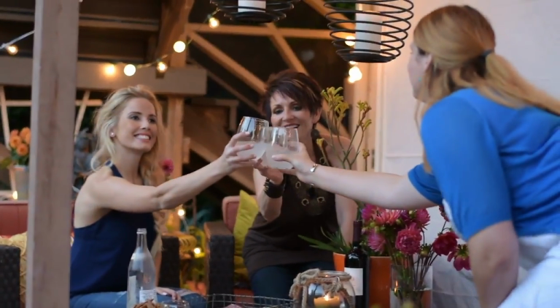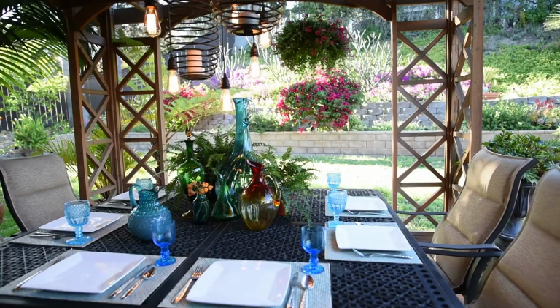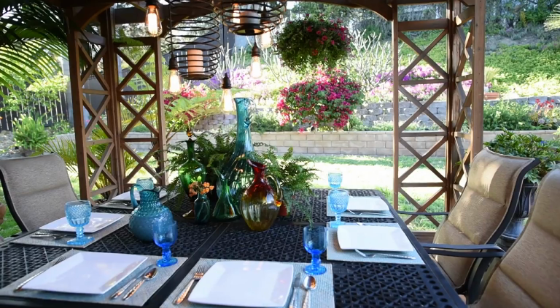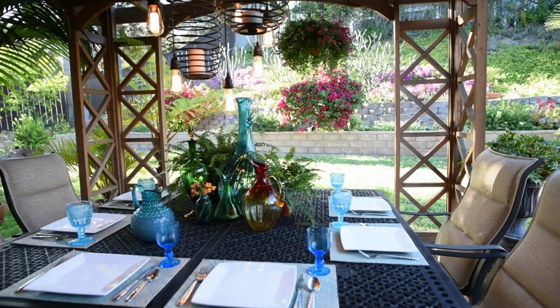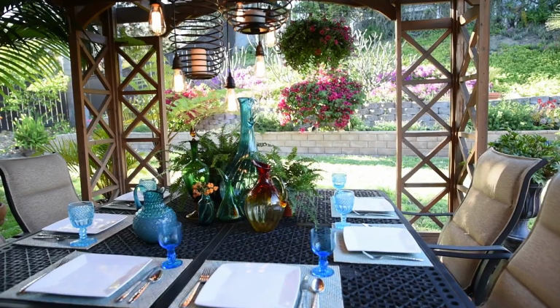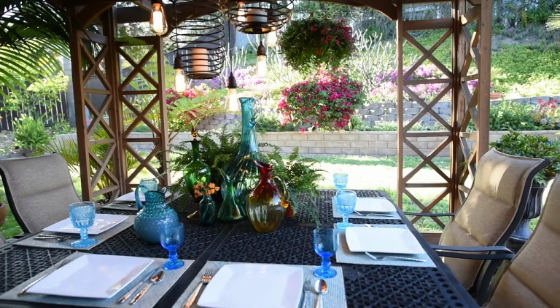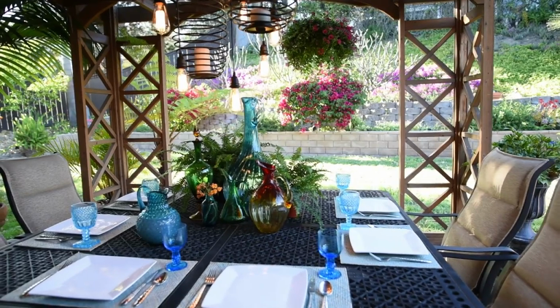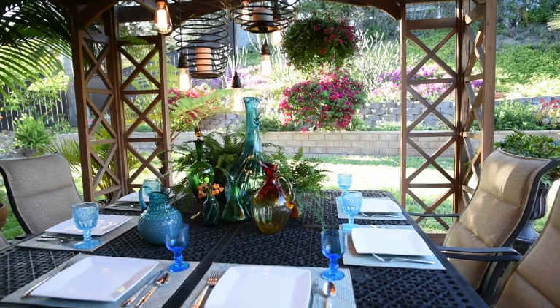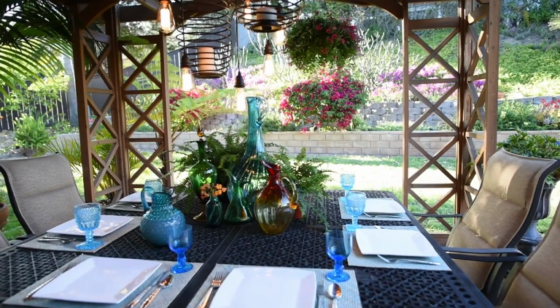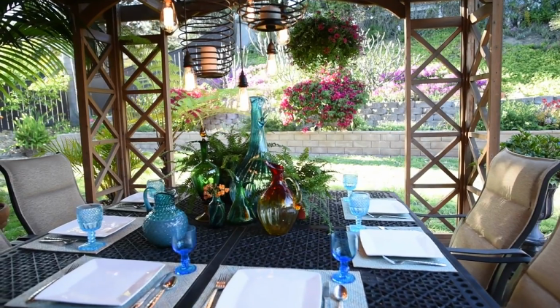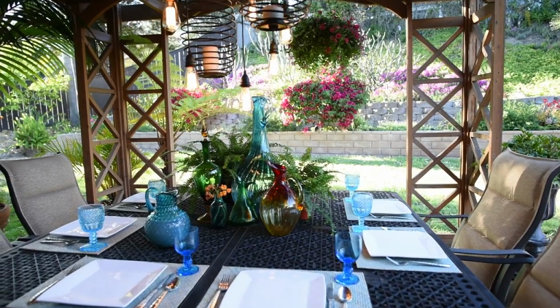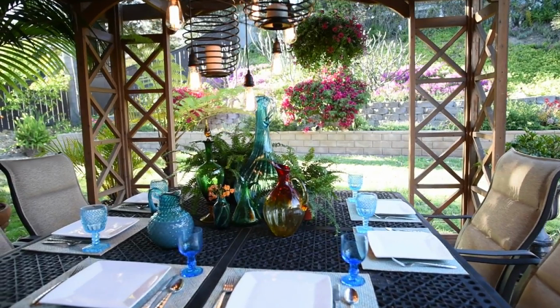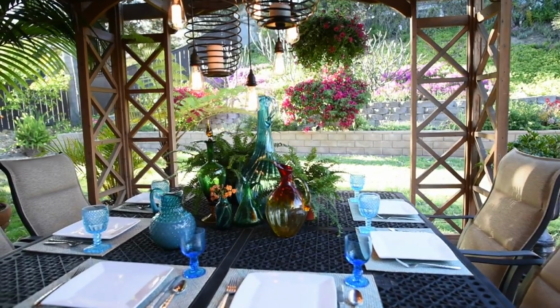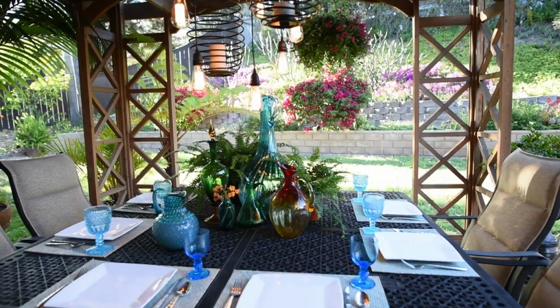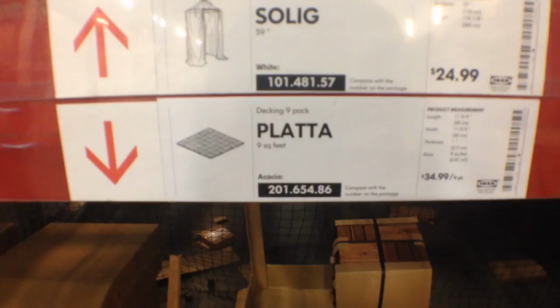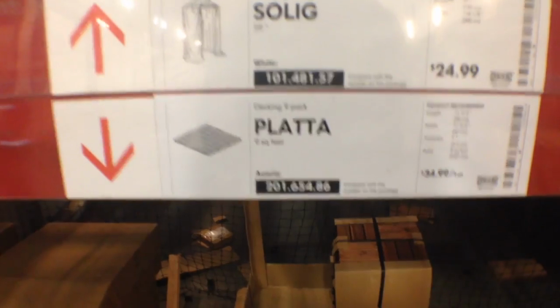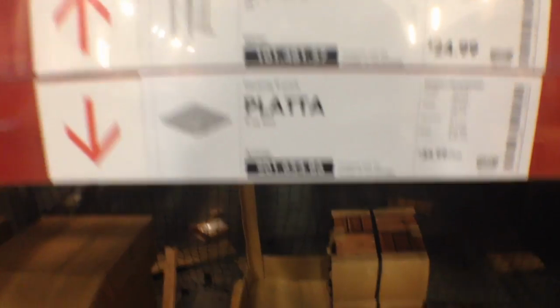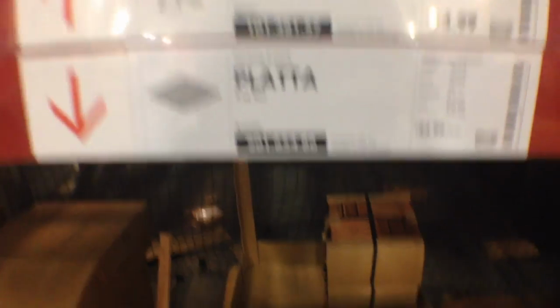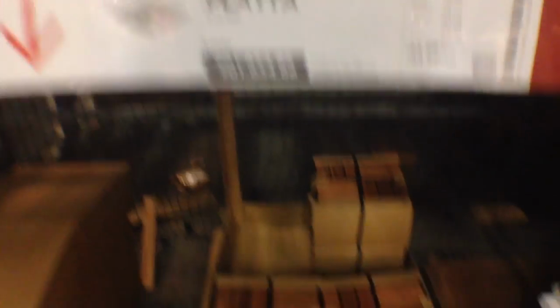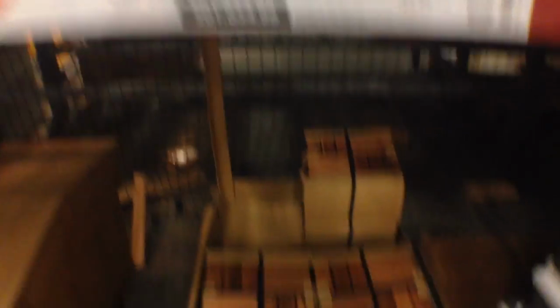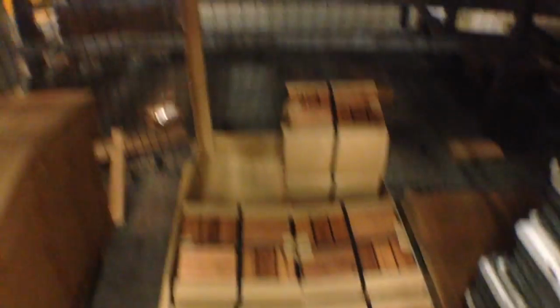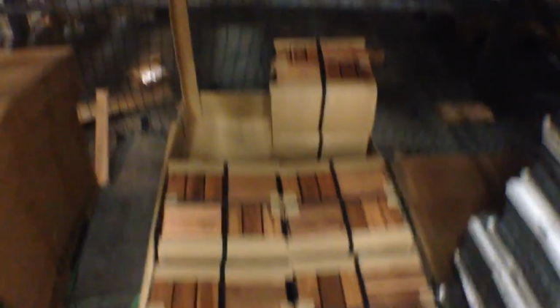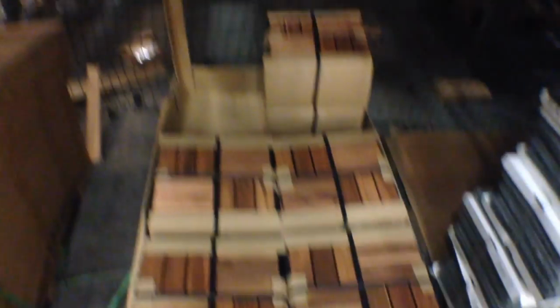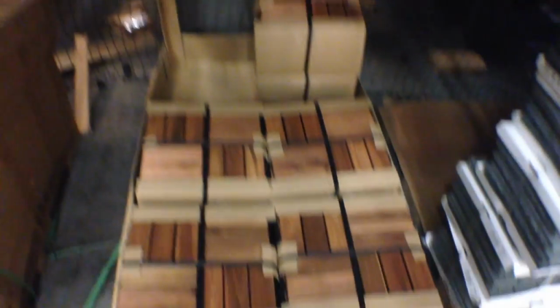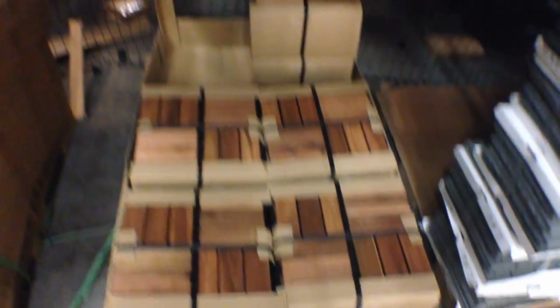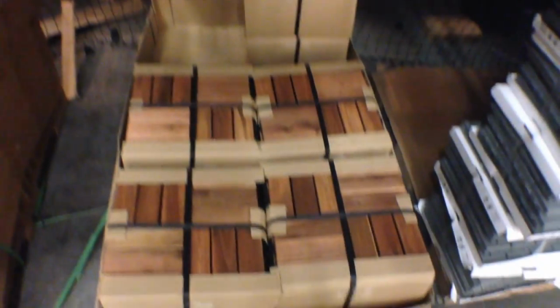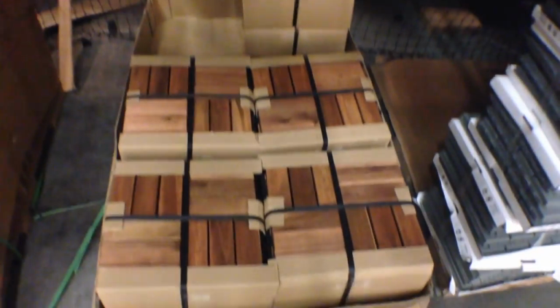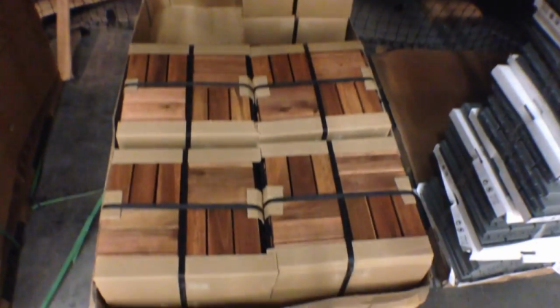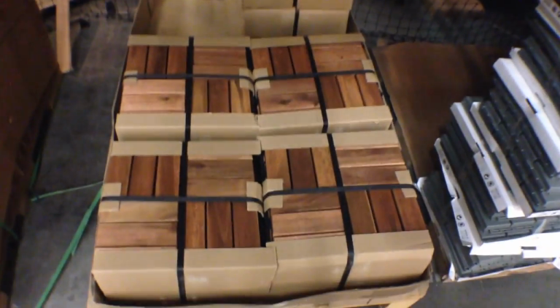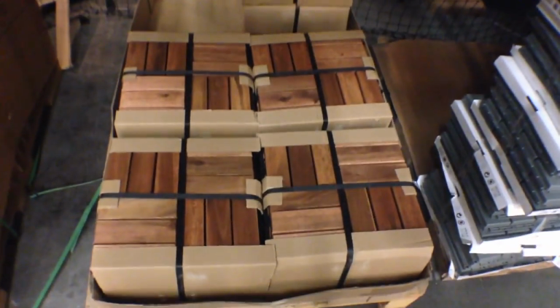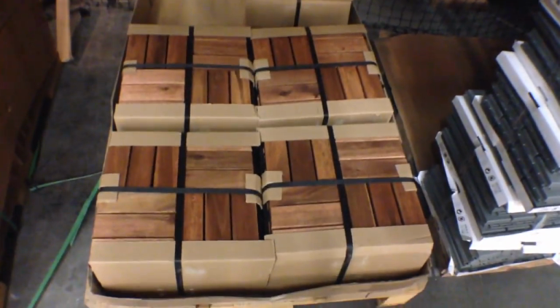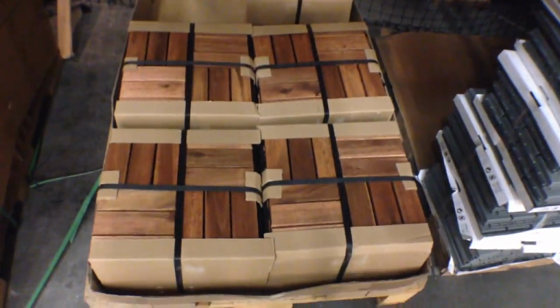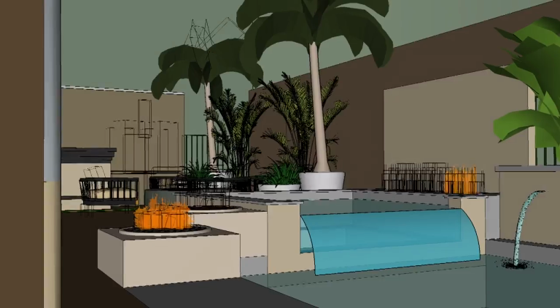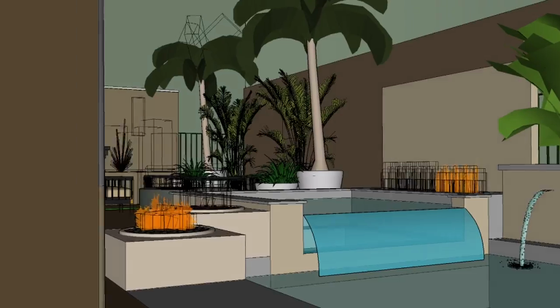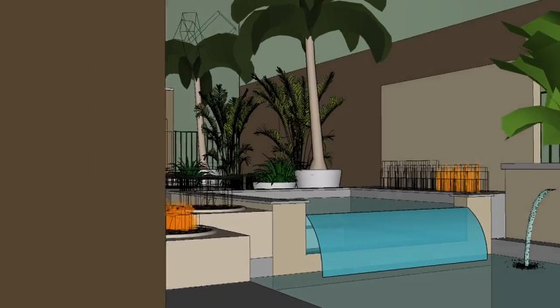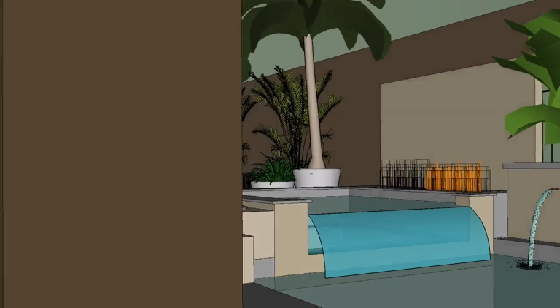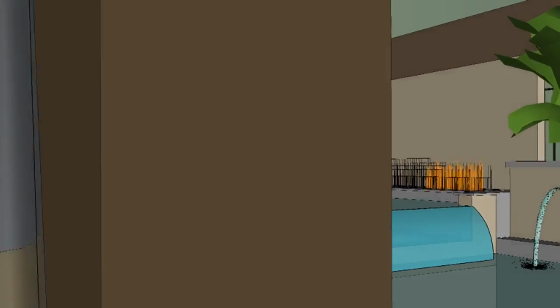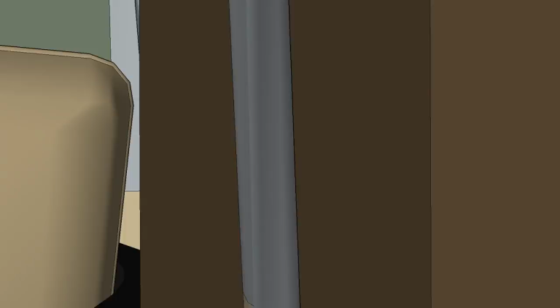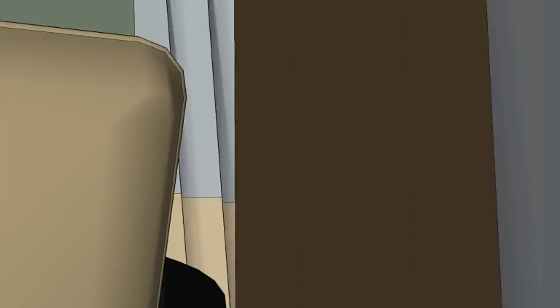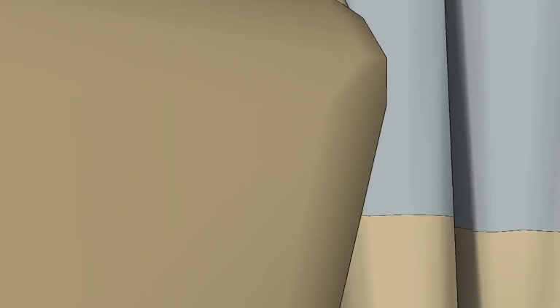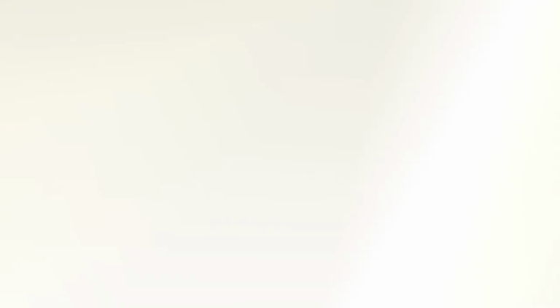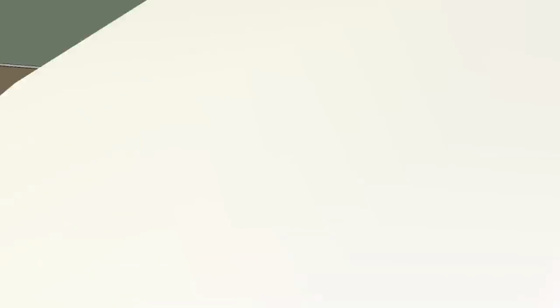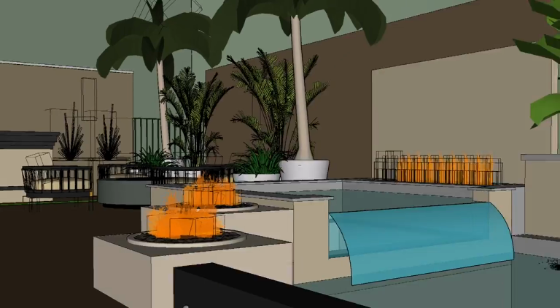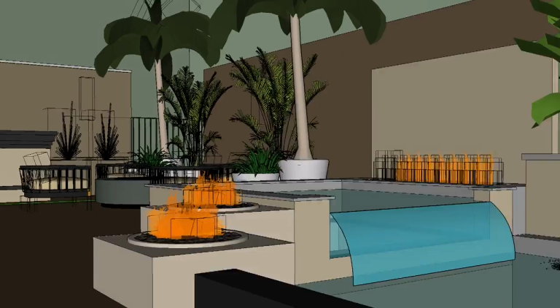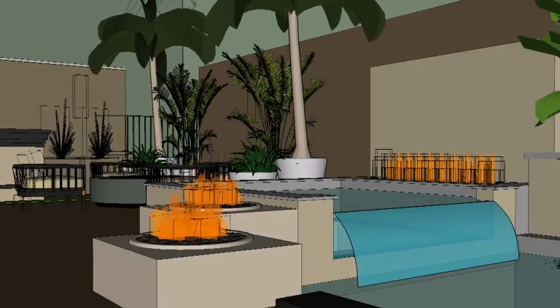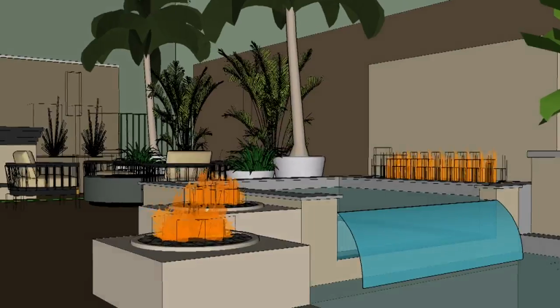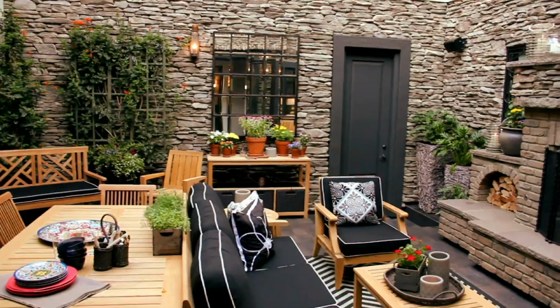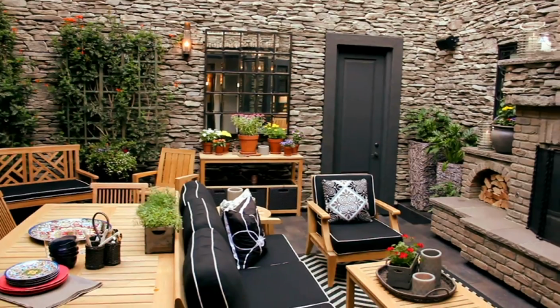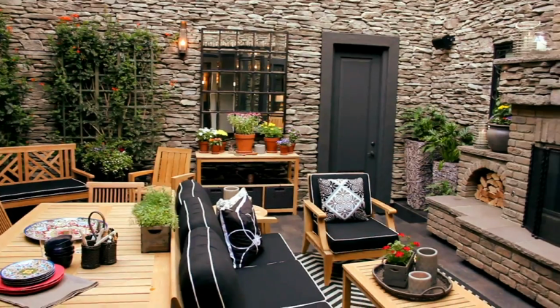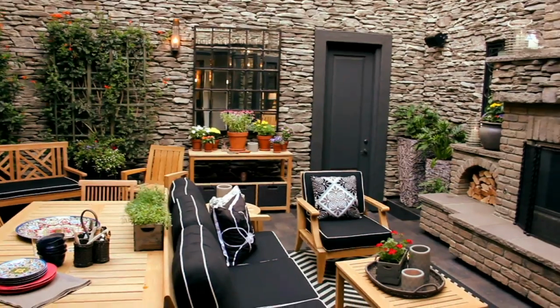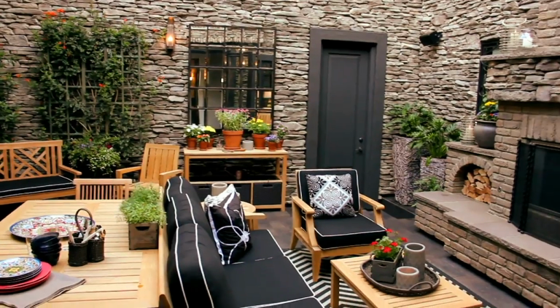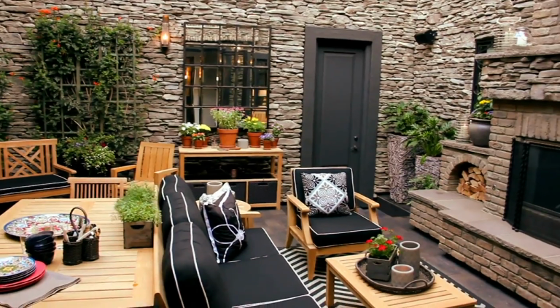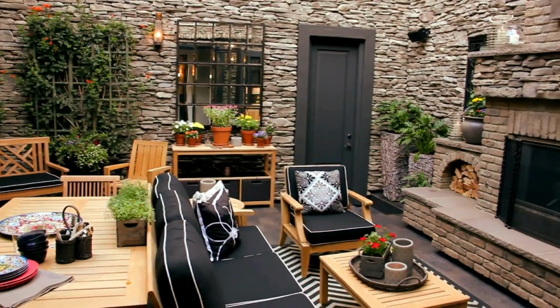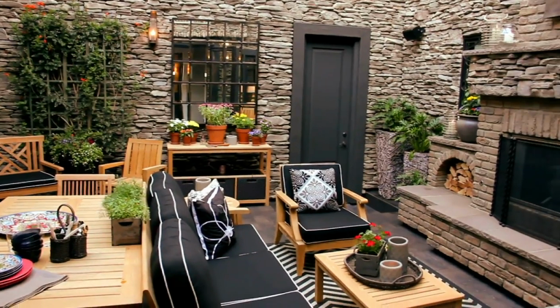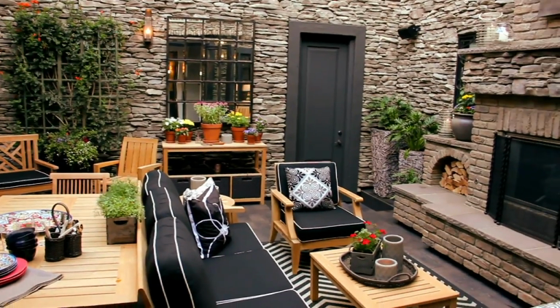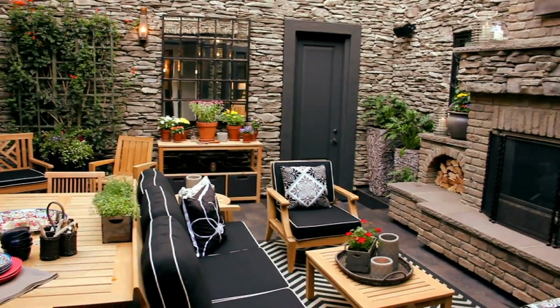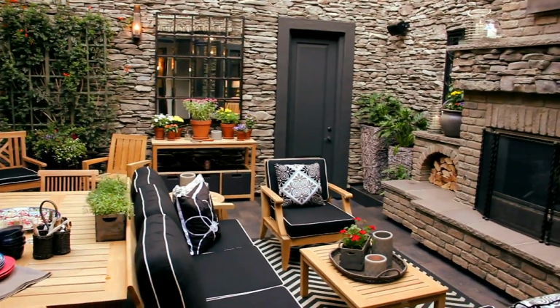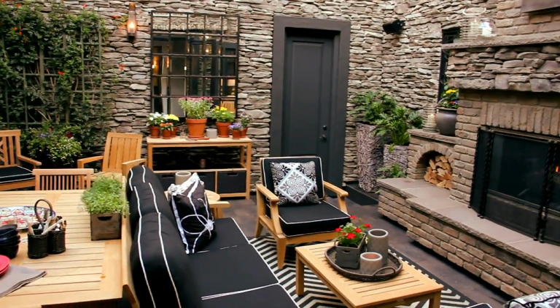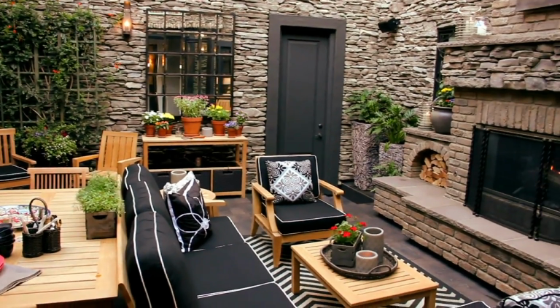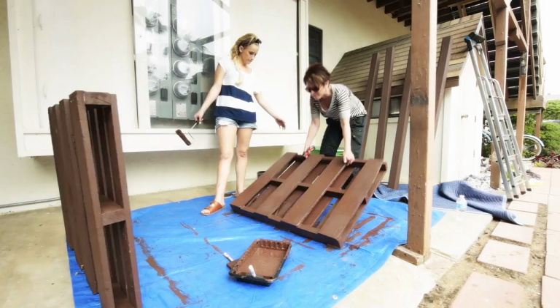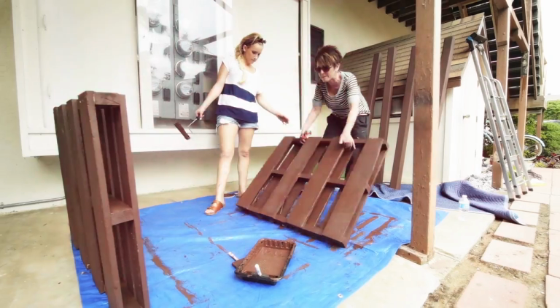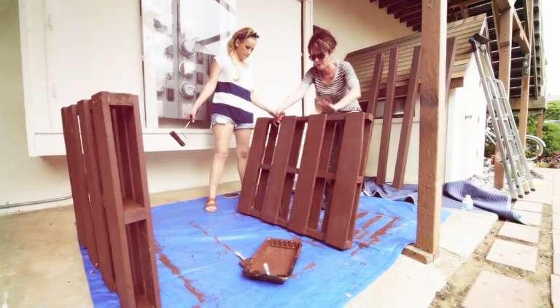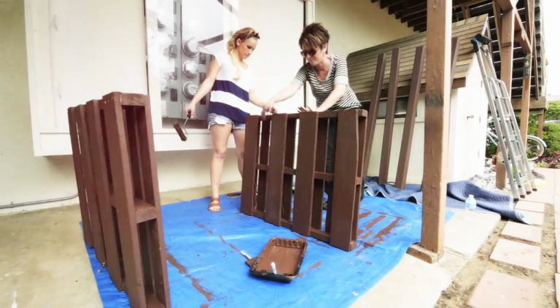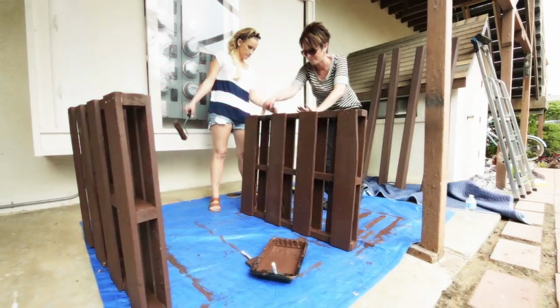Hopefully, you've been able to pick up some ideas looking at all these different outdoor spaces — things that you can use in your own home.